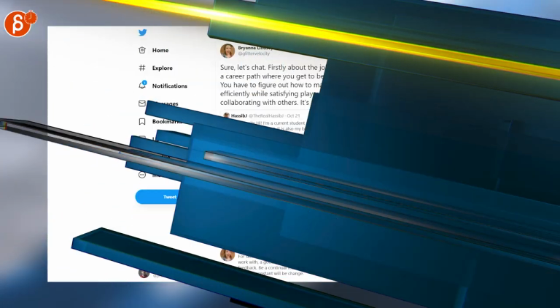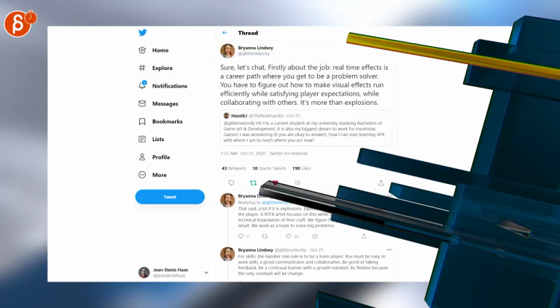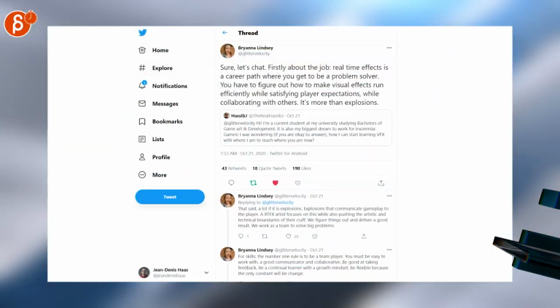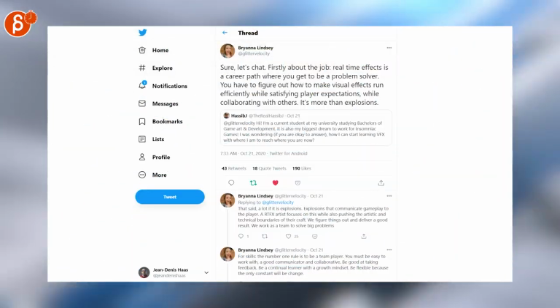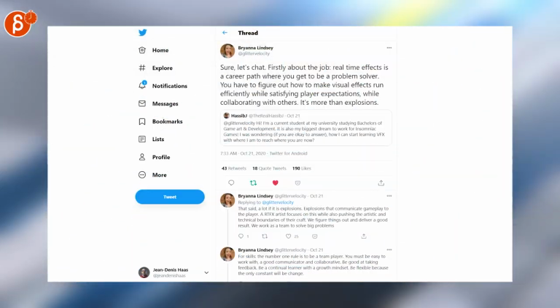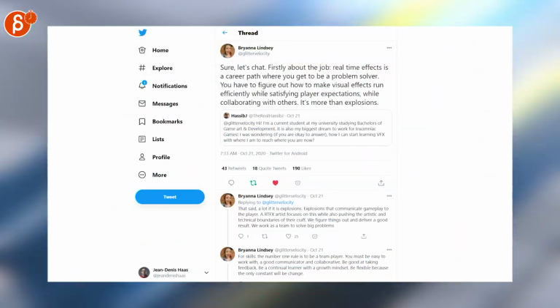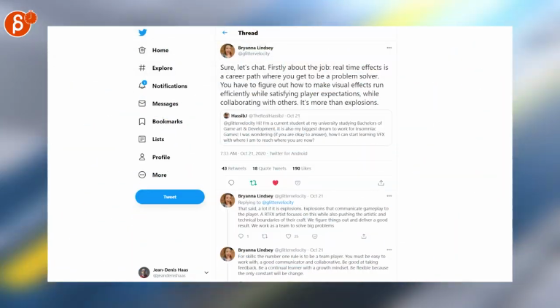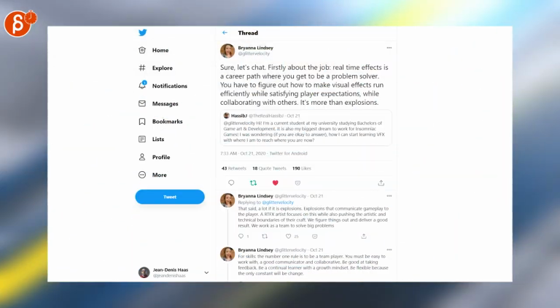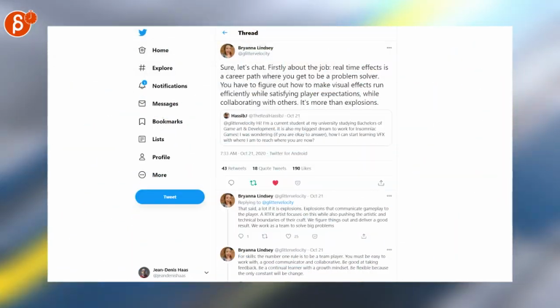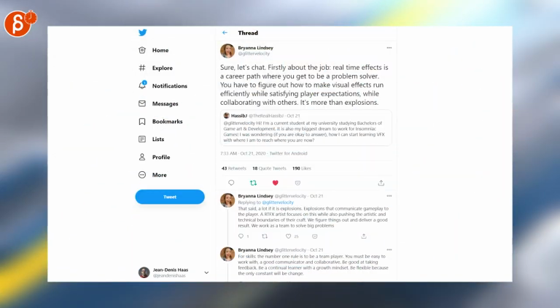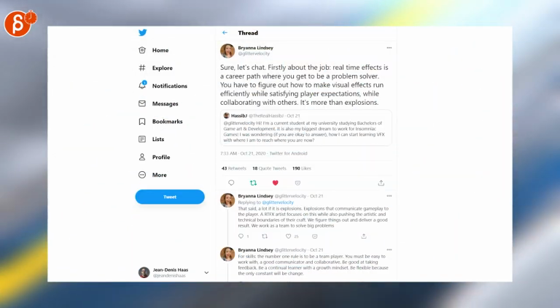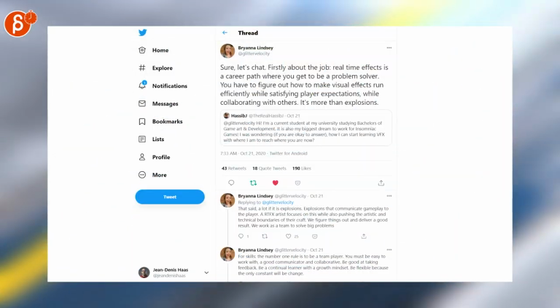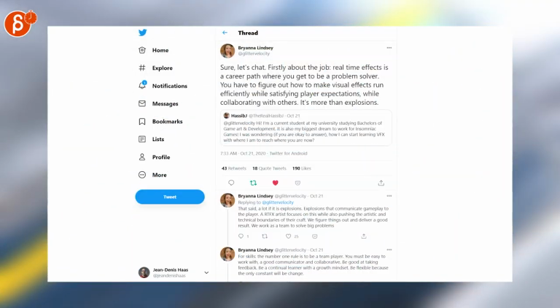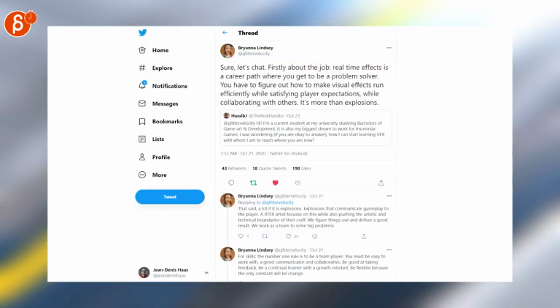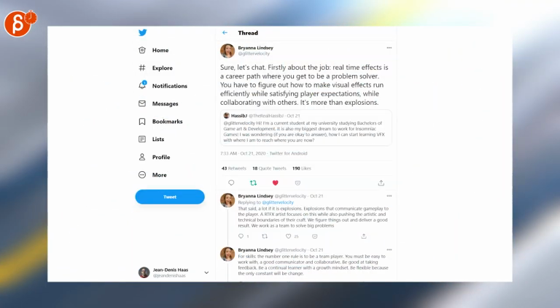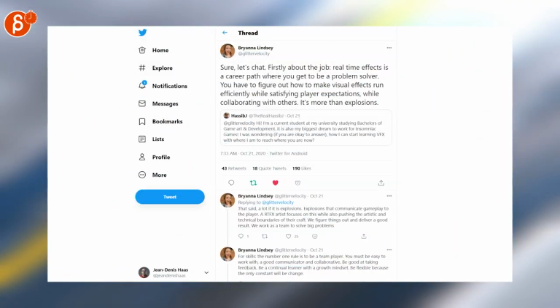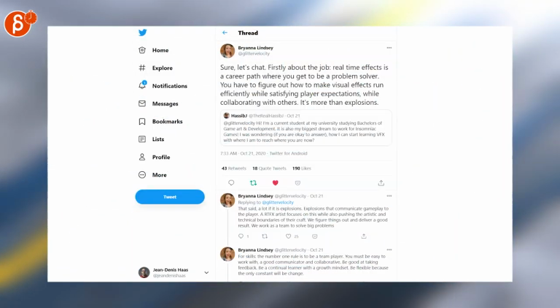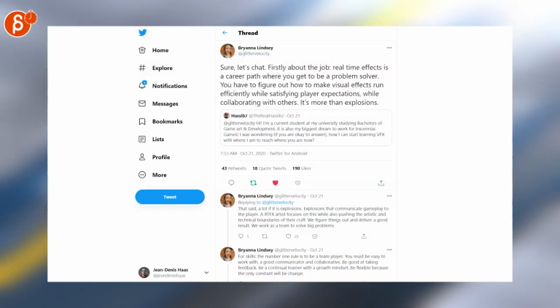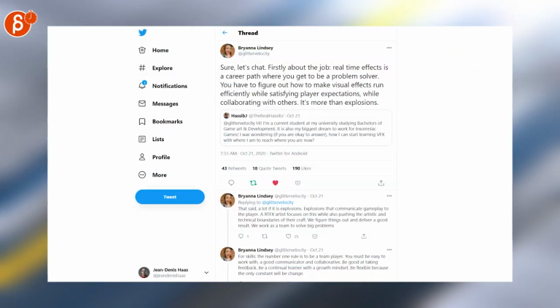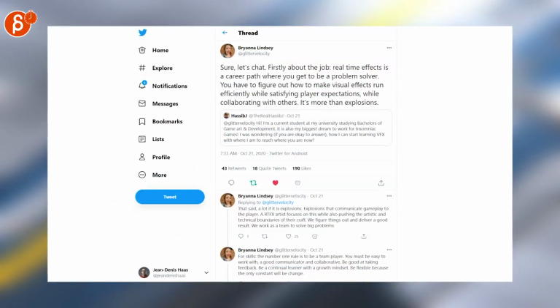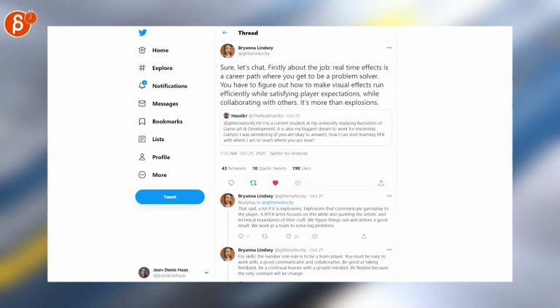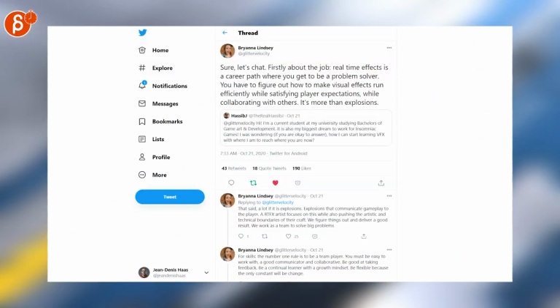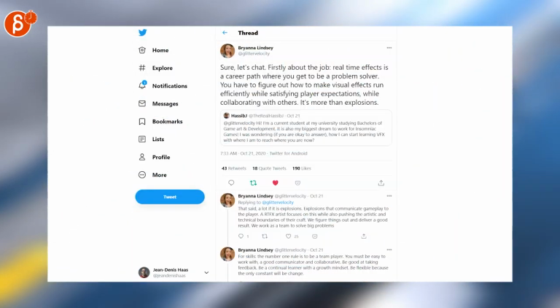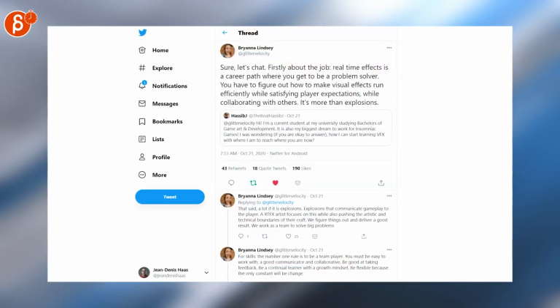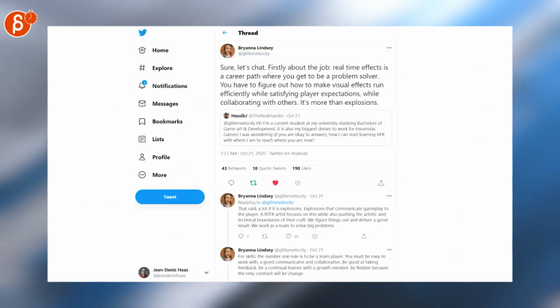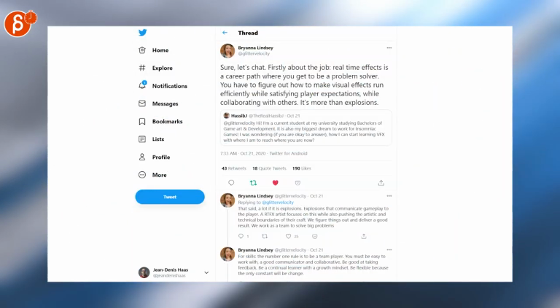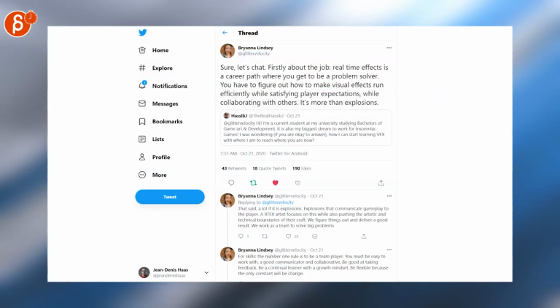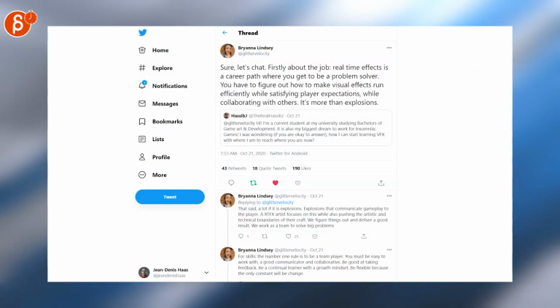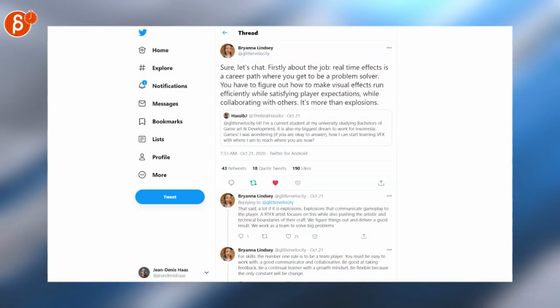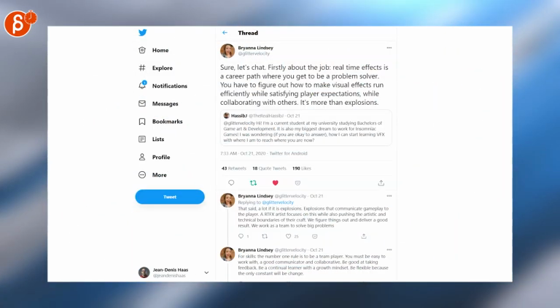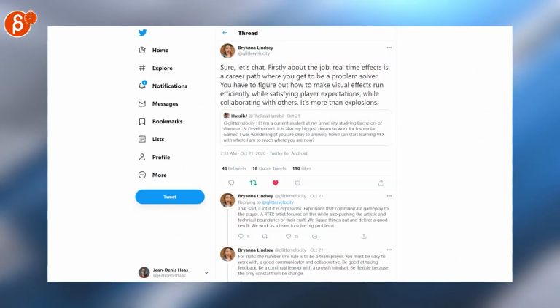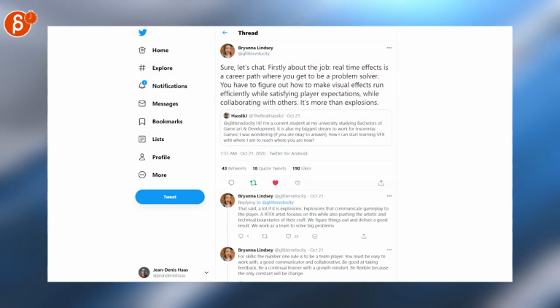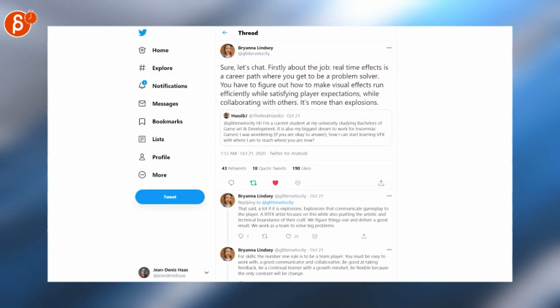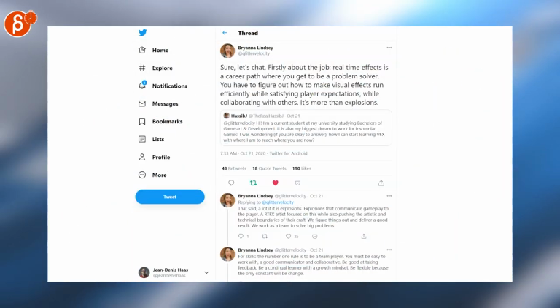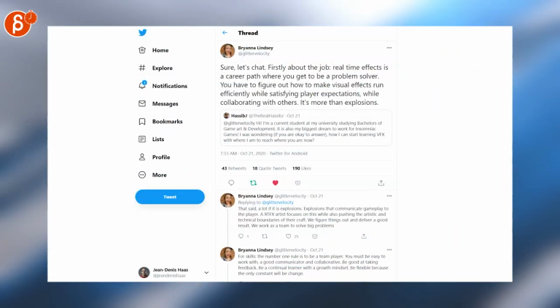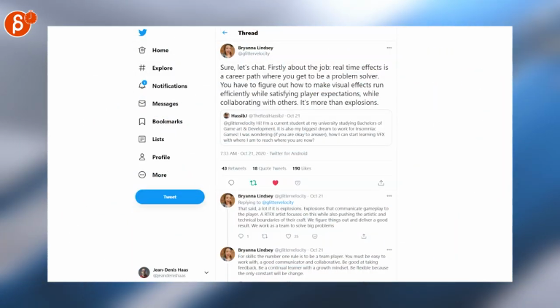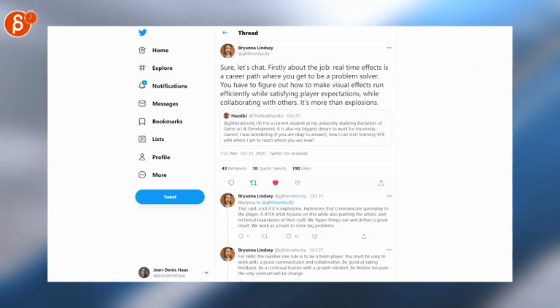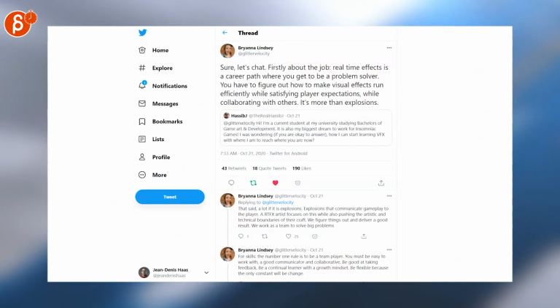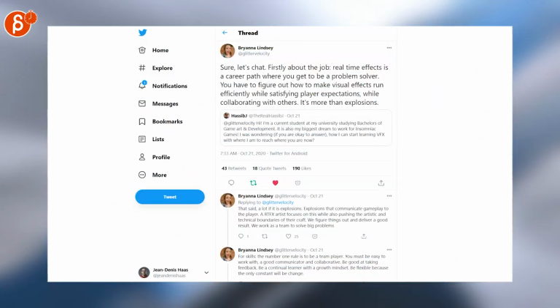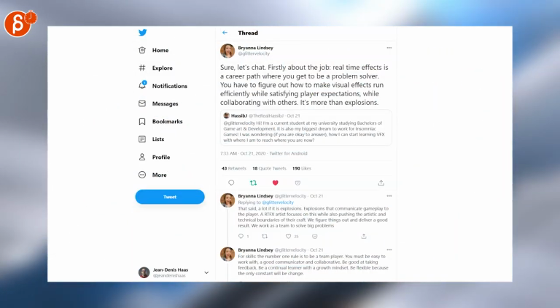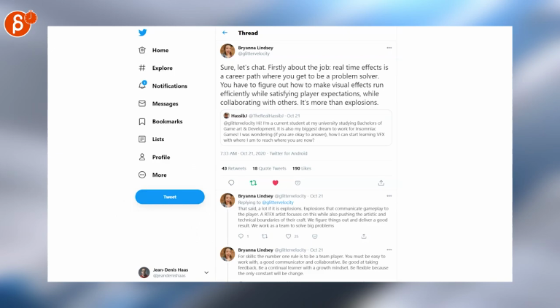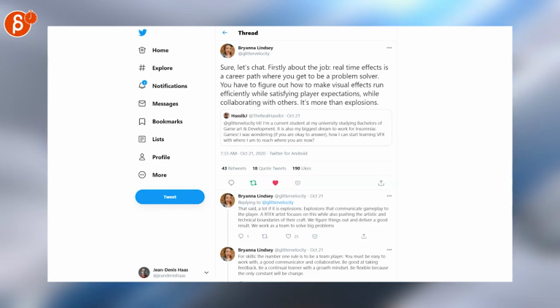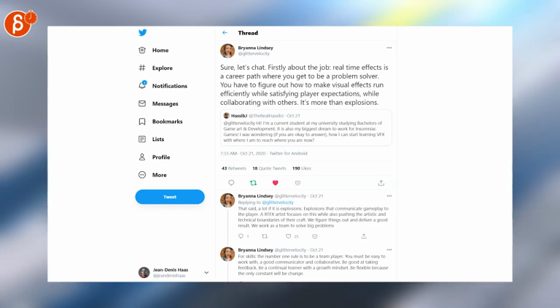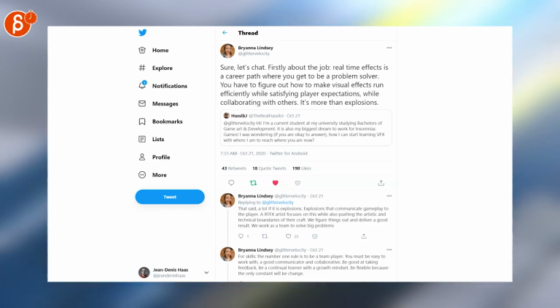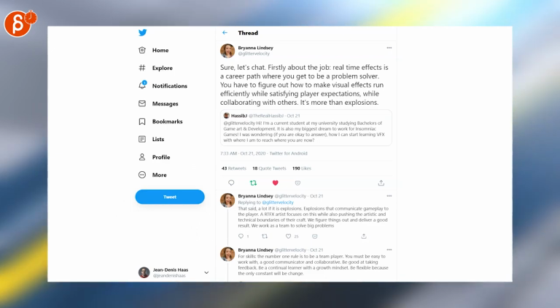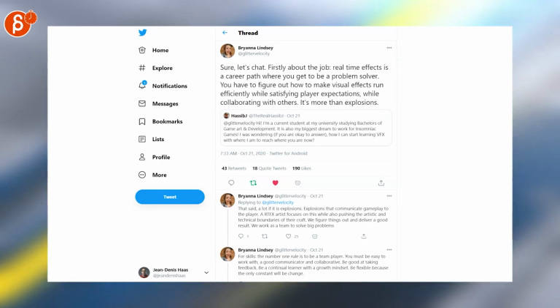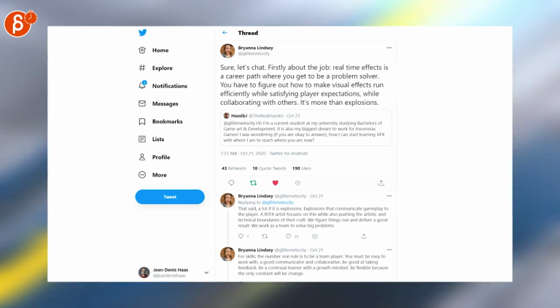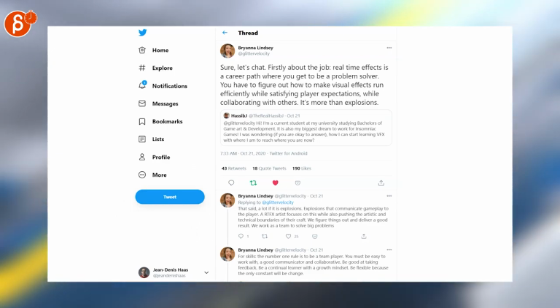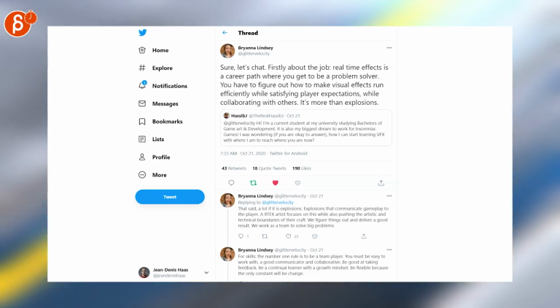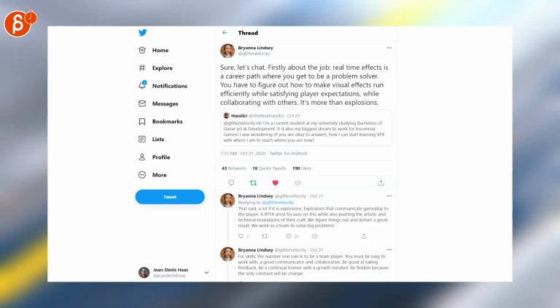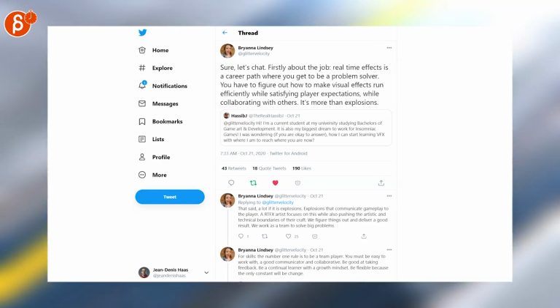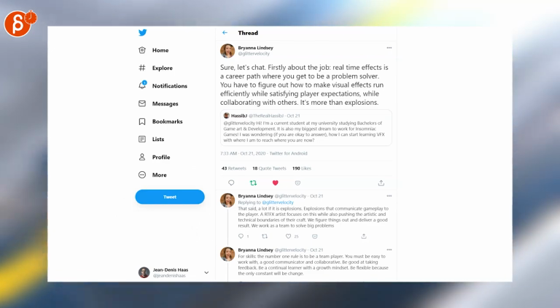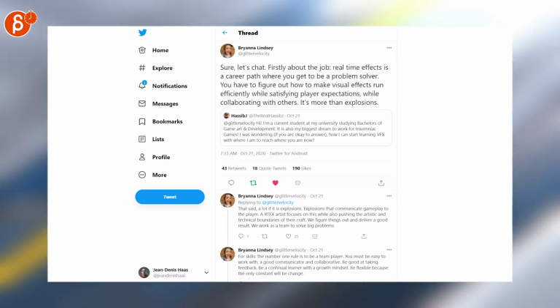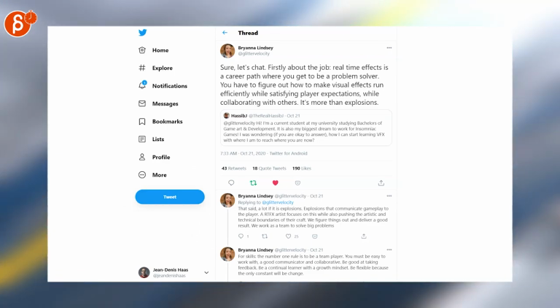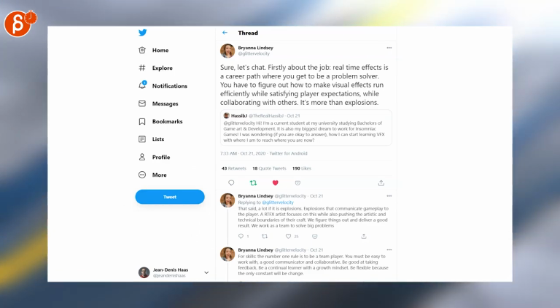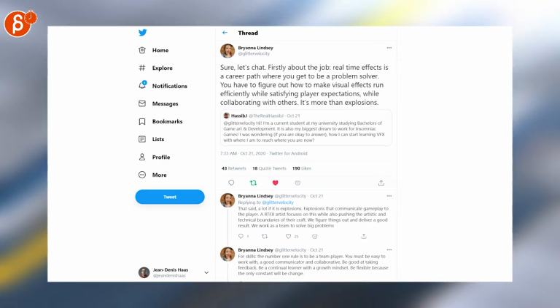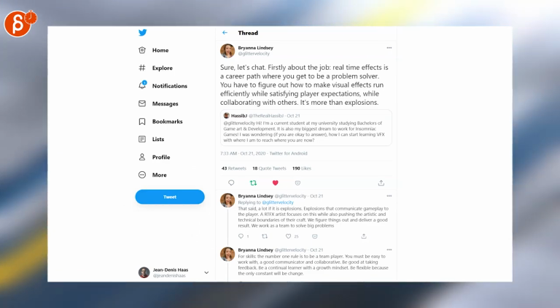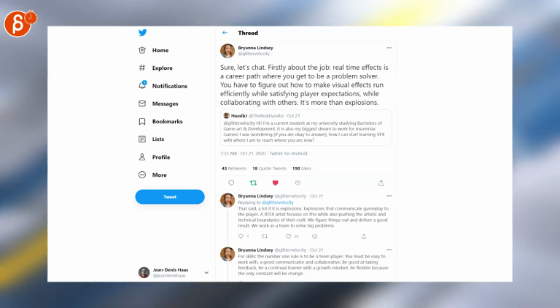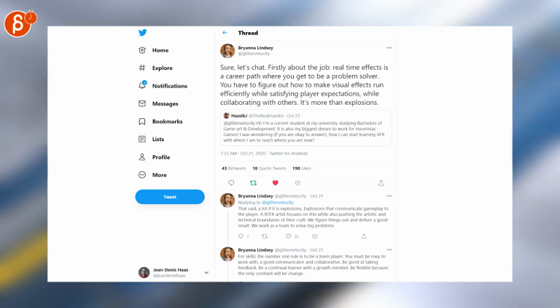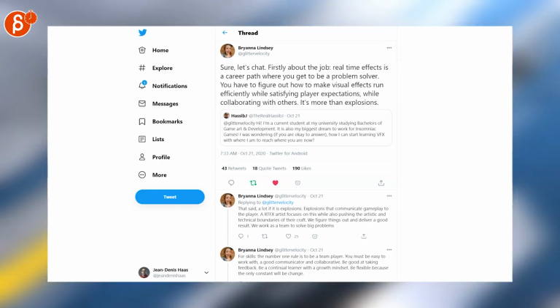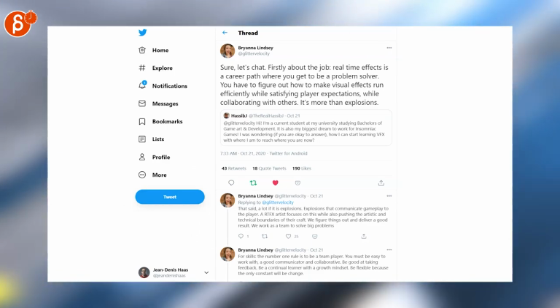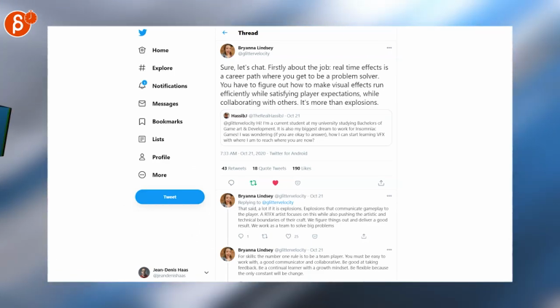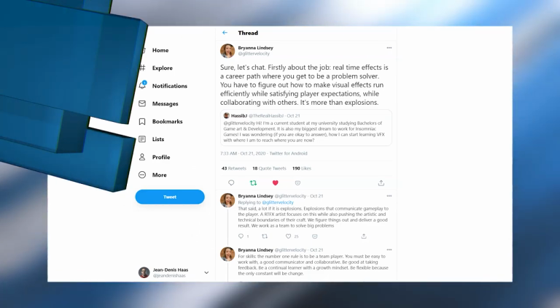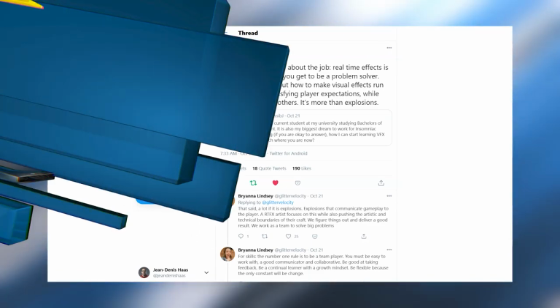Someone is asking about working in art and game development, specifically for Insomniac Games. Brianna has a really interesting thread outlining what you need to know.